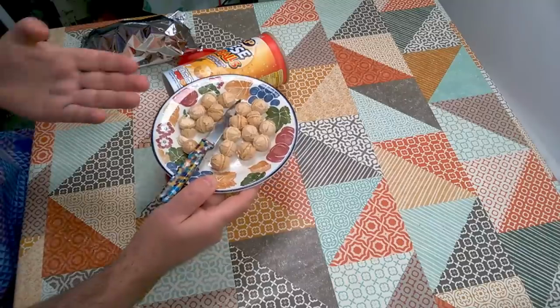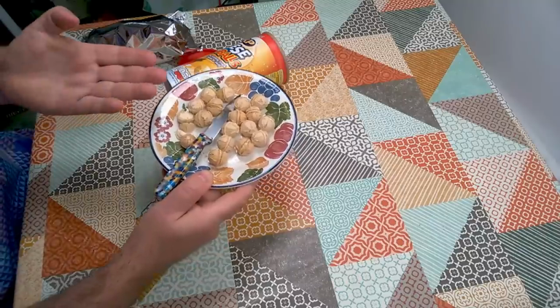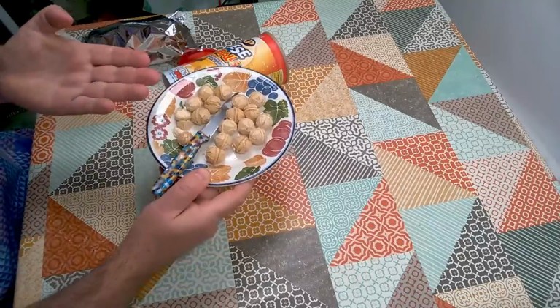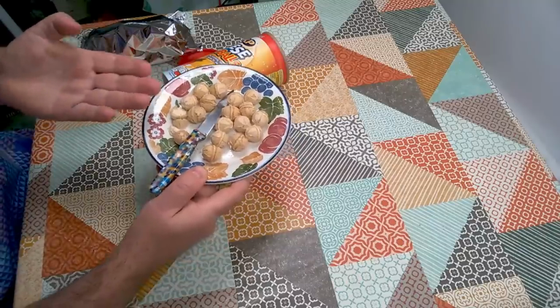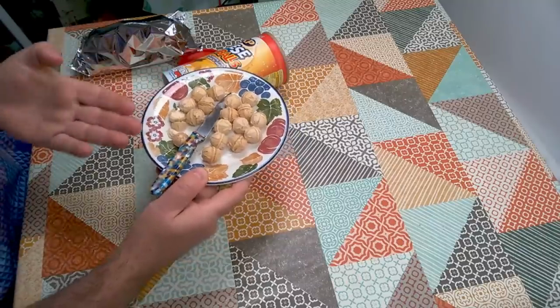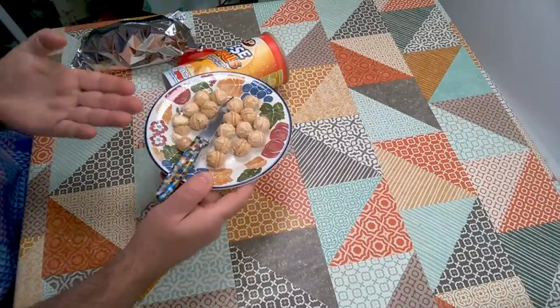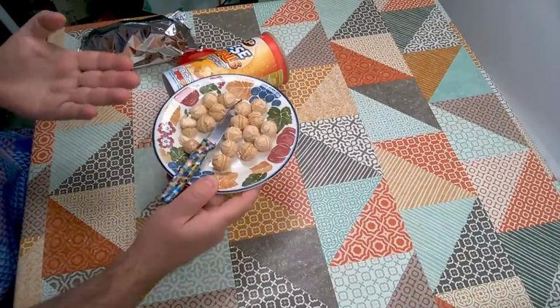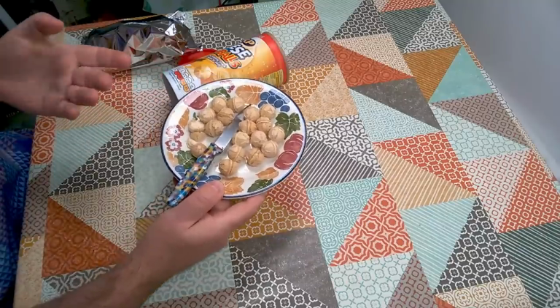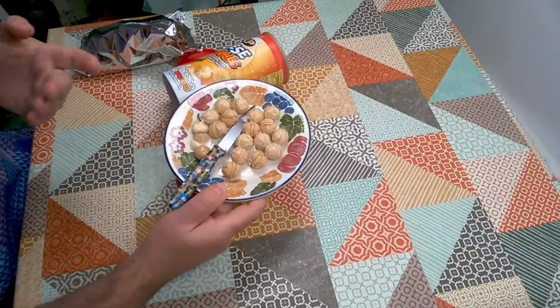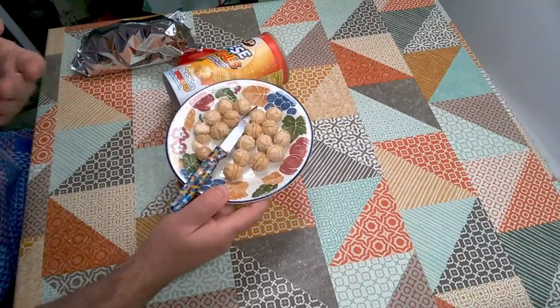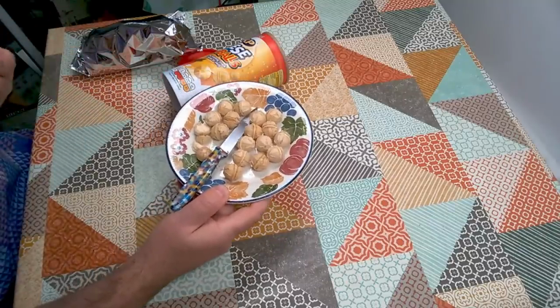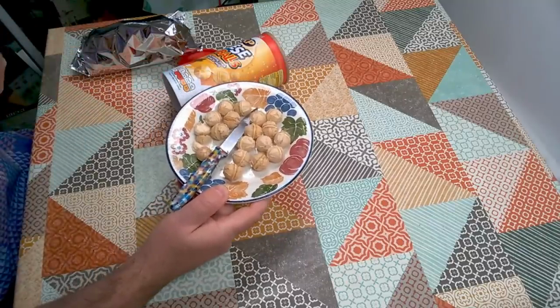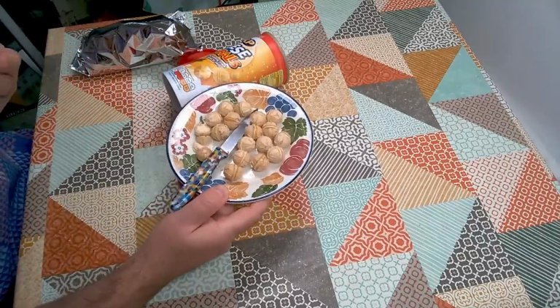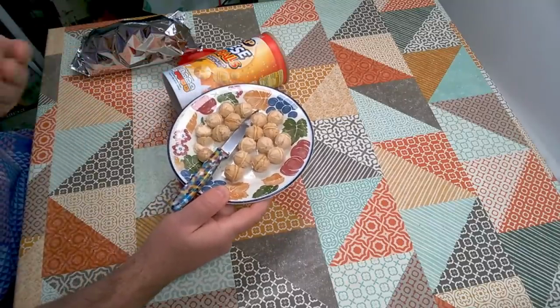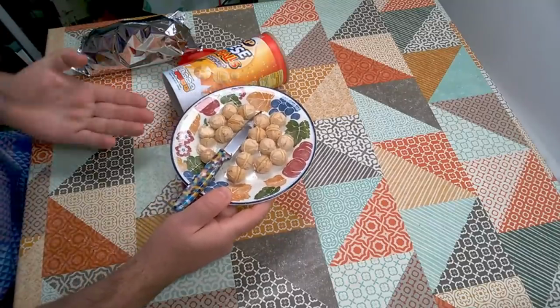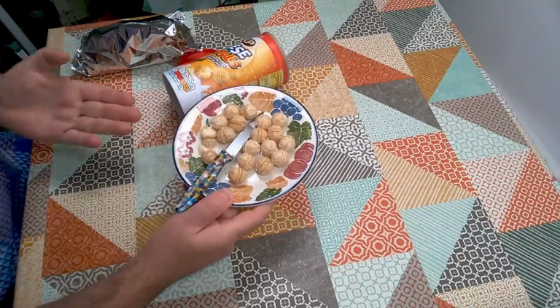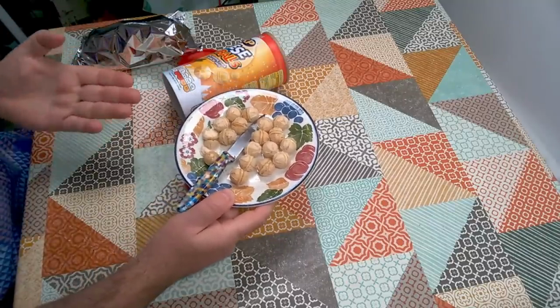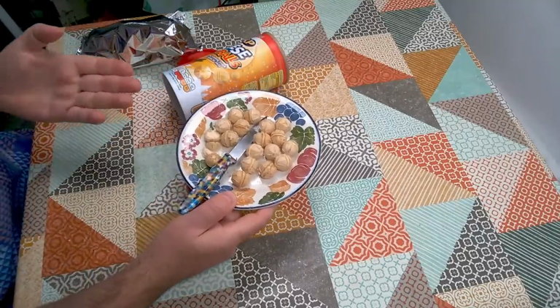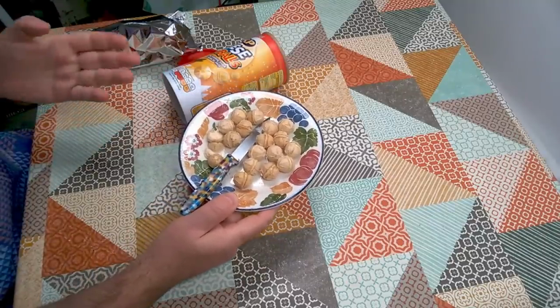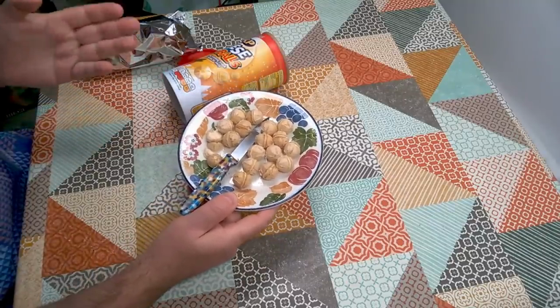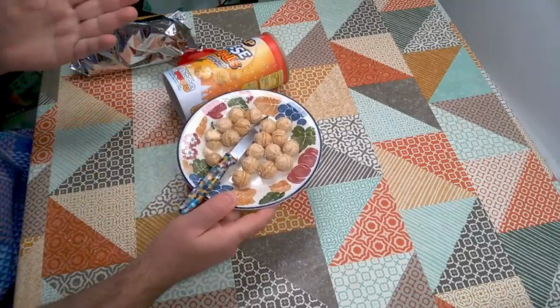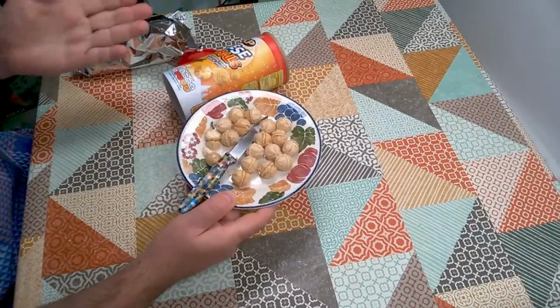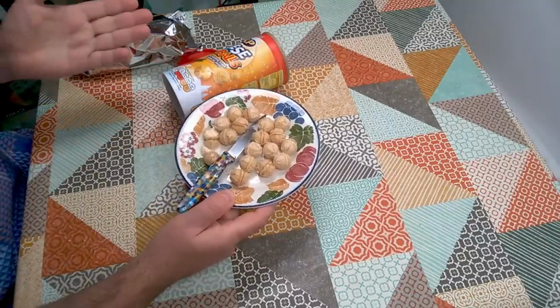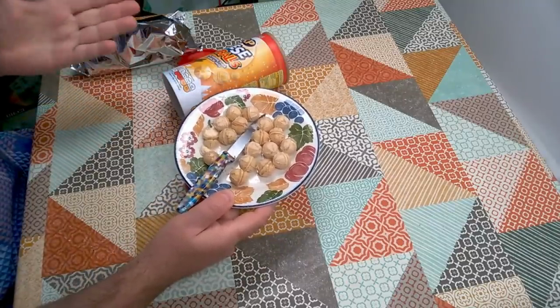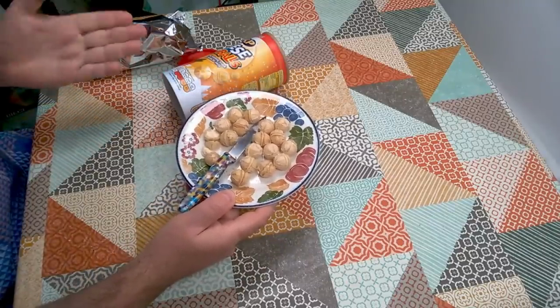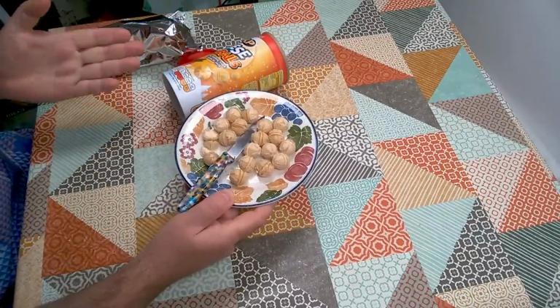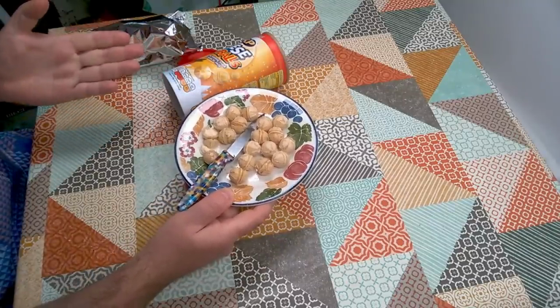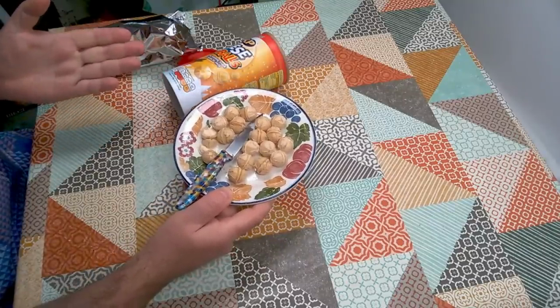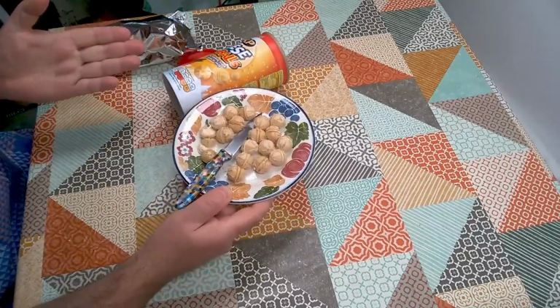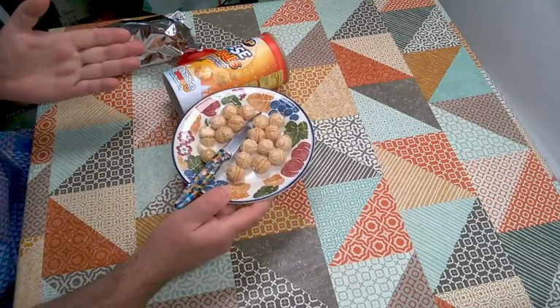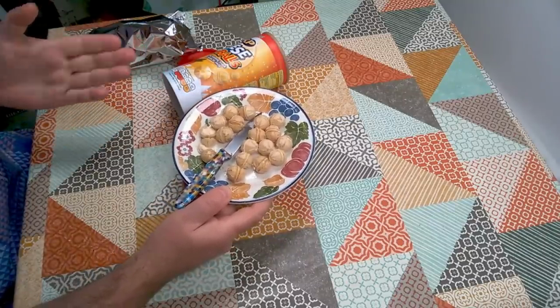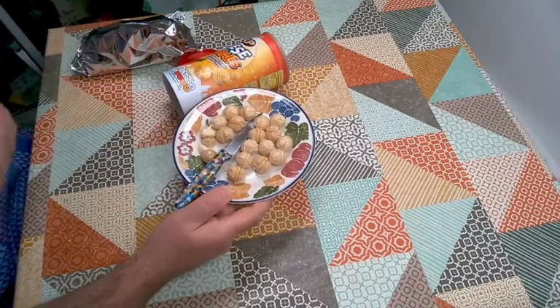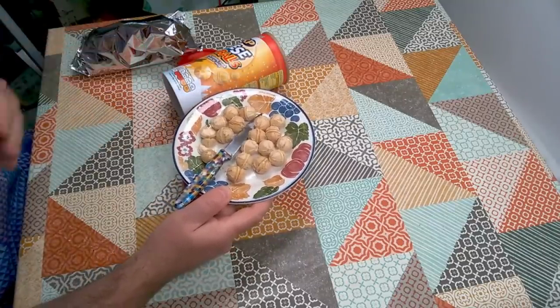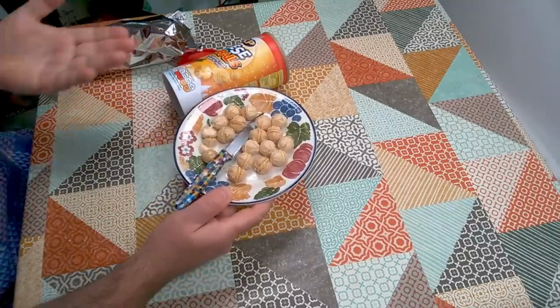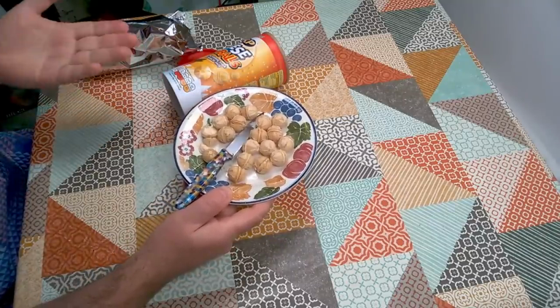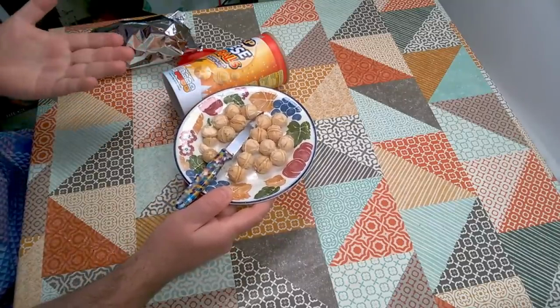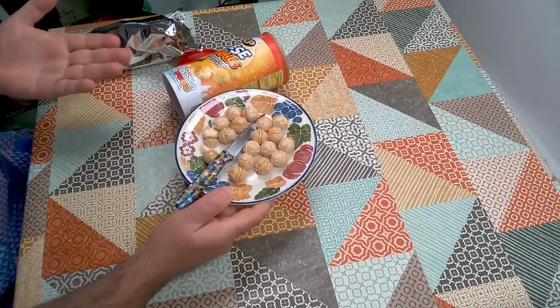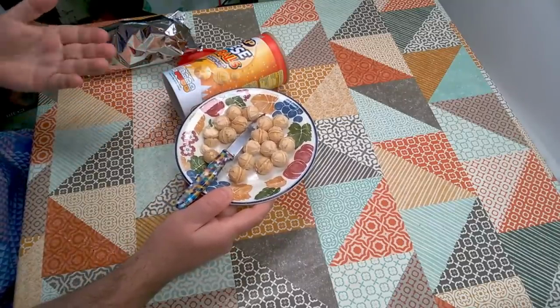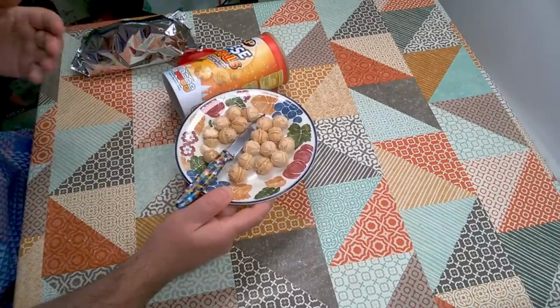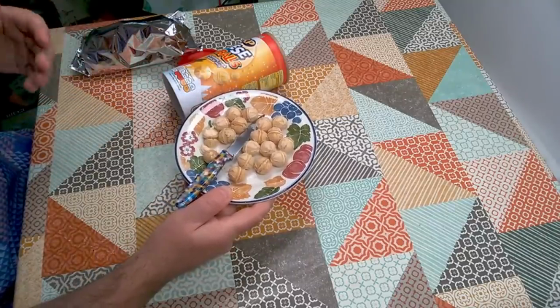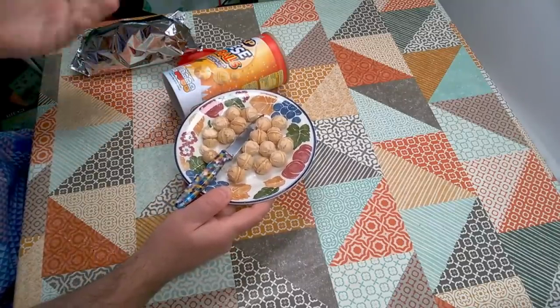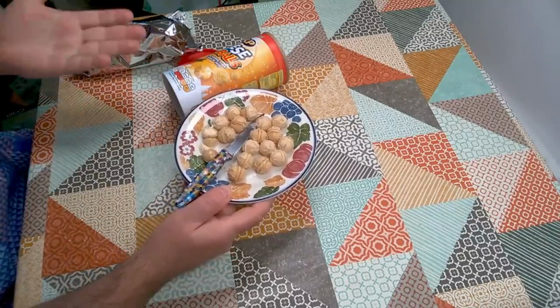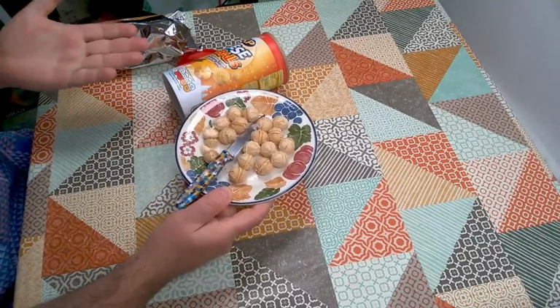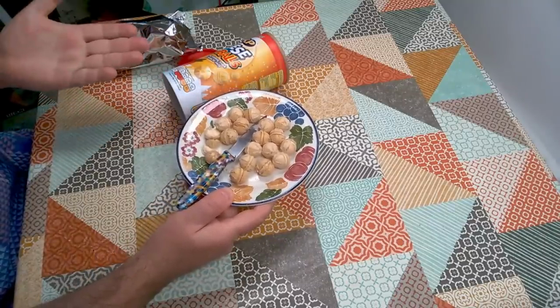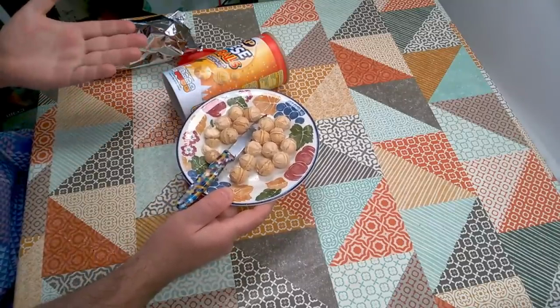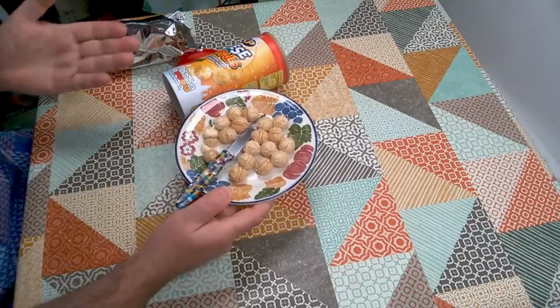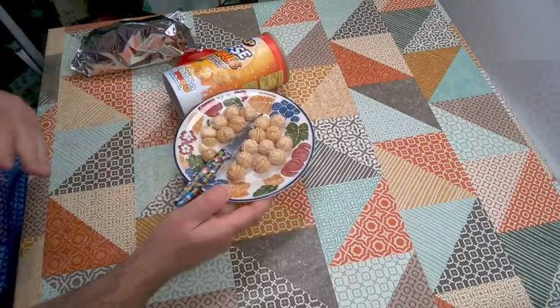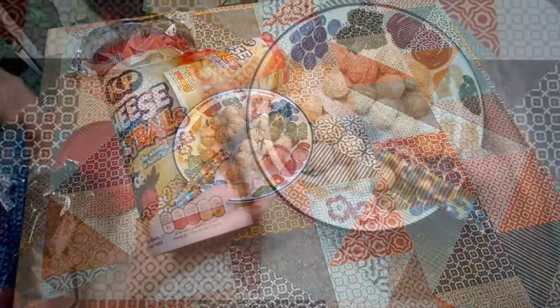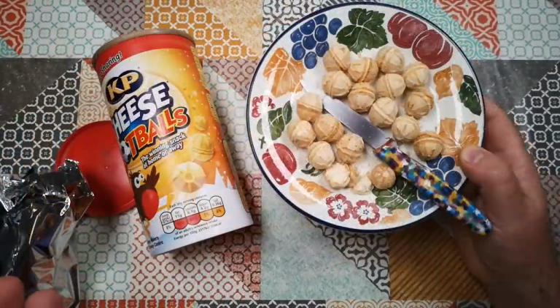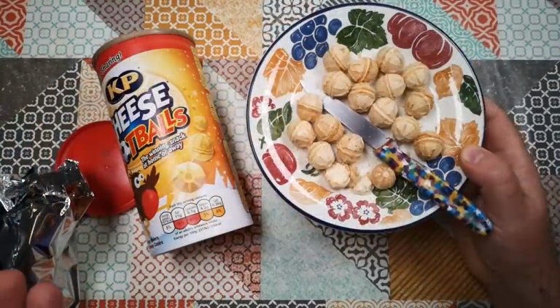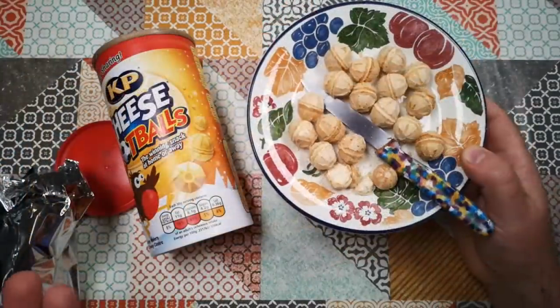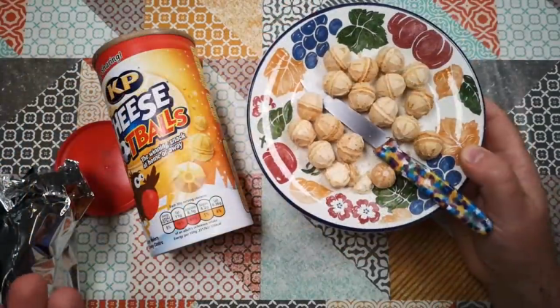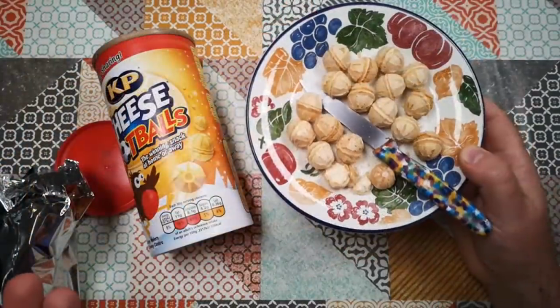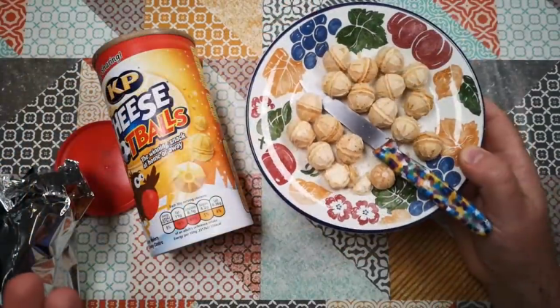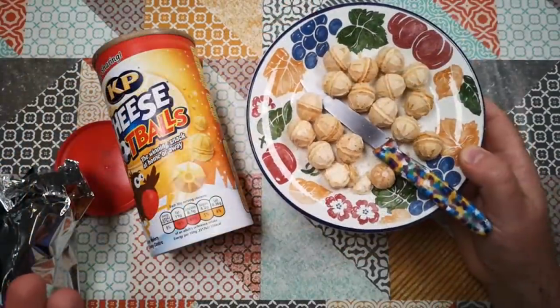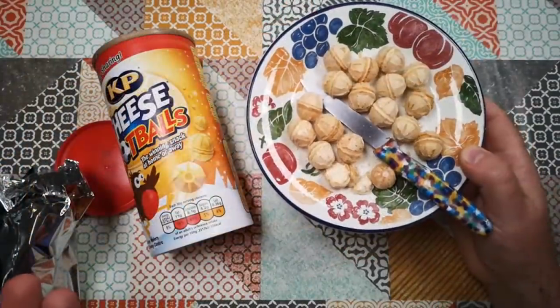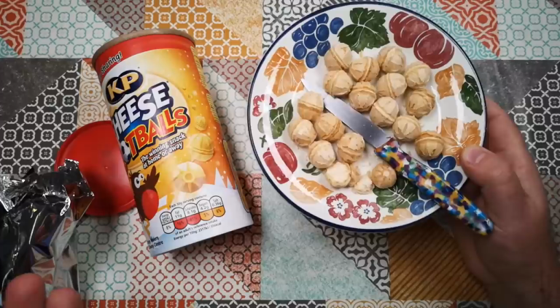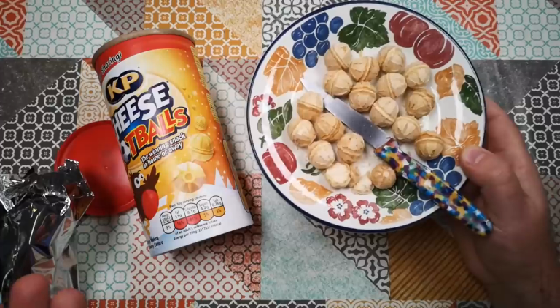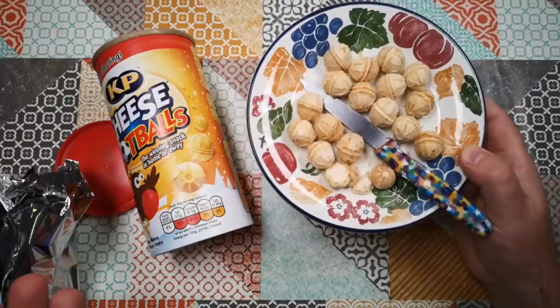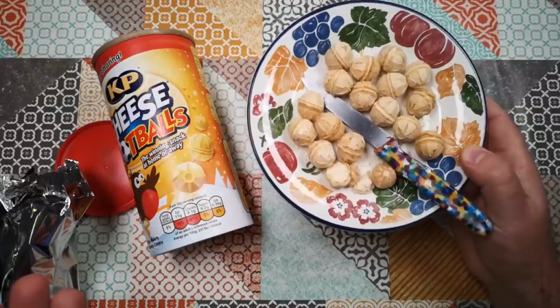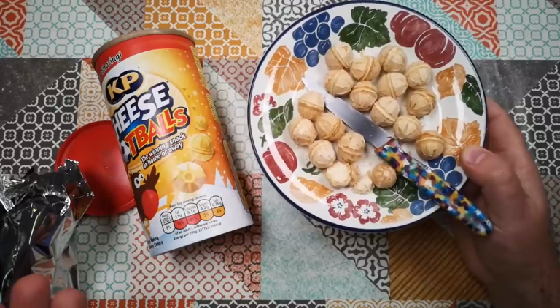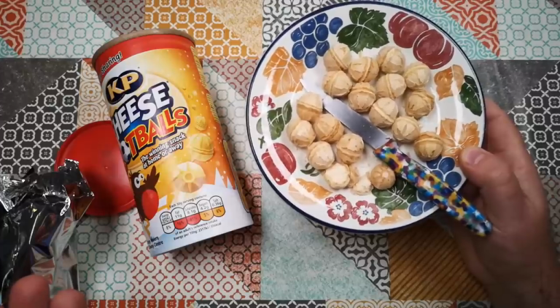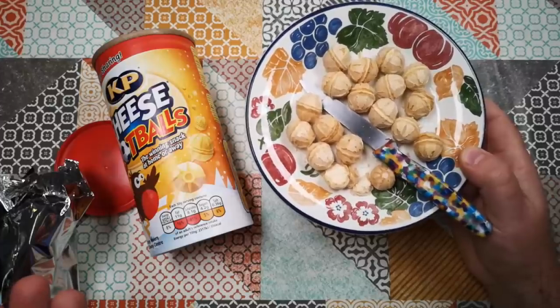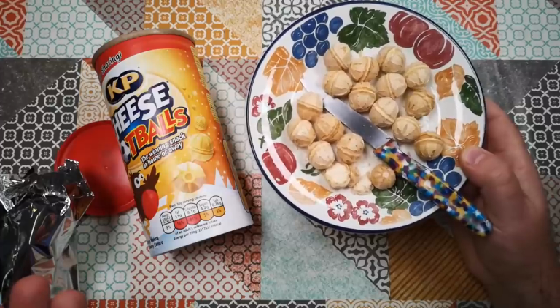So there we go — cheese footballs. Weird stuff that used to be in a can on Atomic Shrimp. I hope that's been interesting. Thanks for watching and I hope to see you again soon.